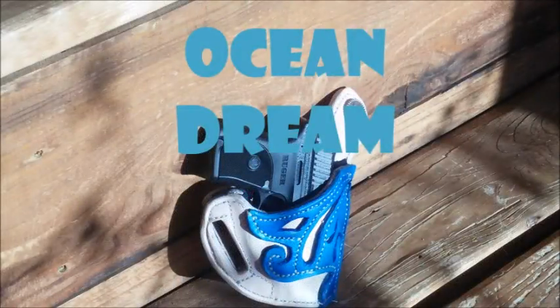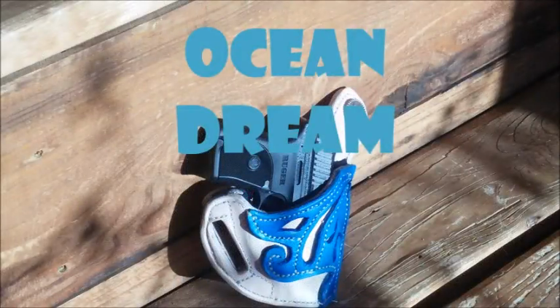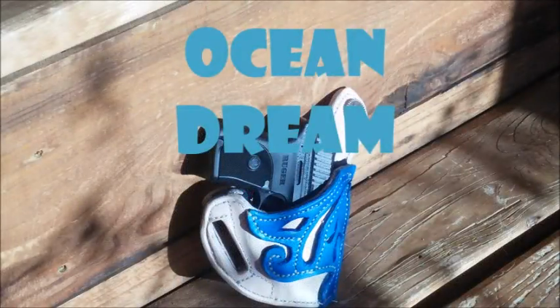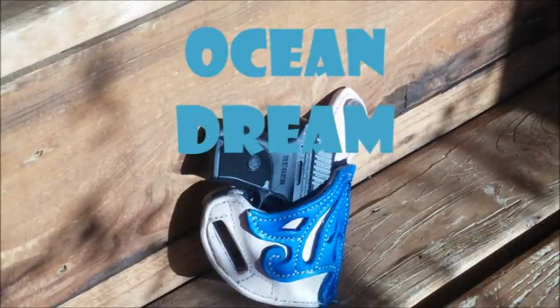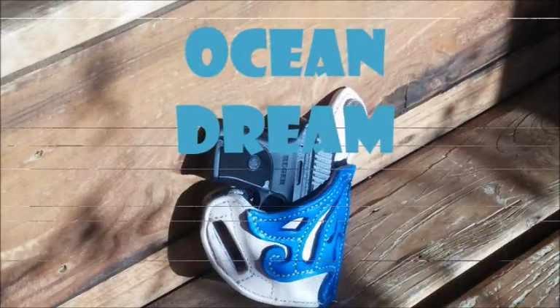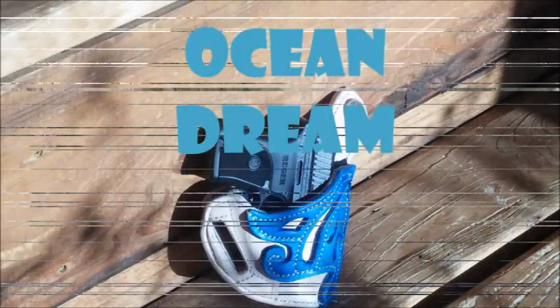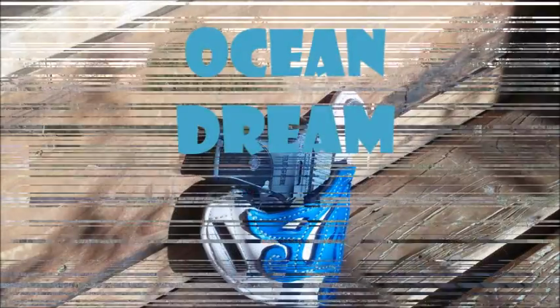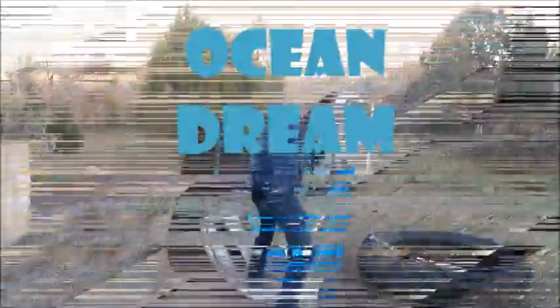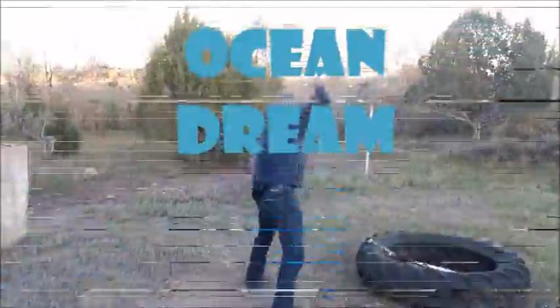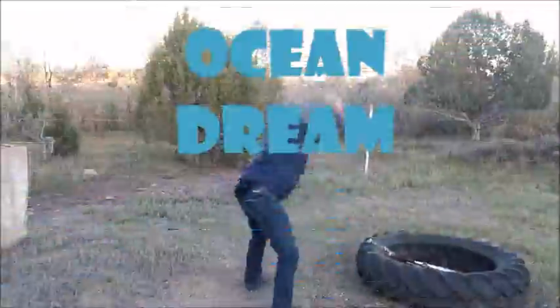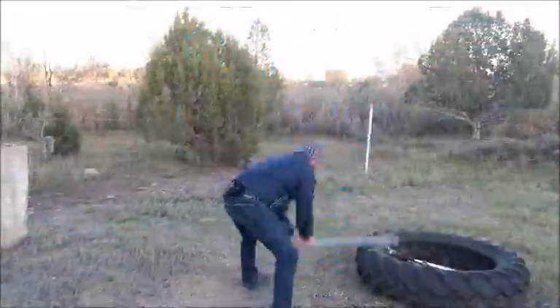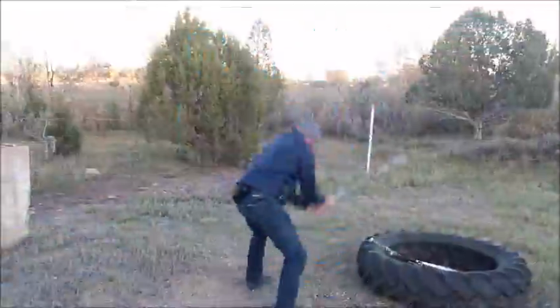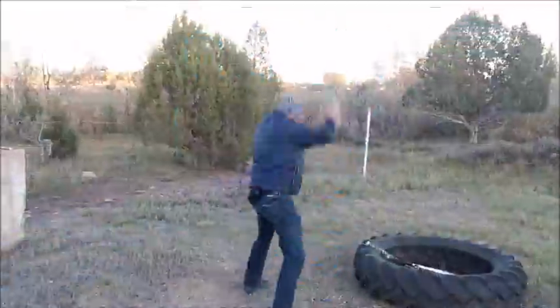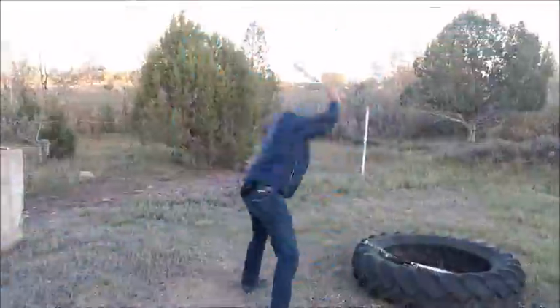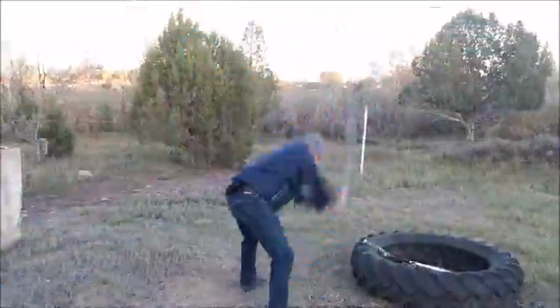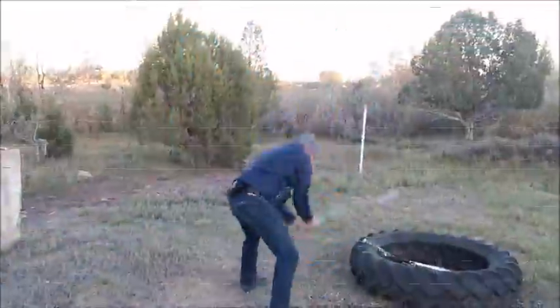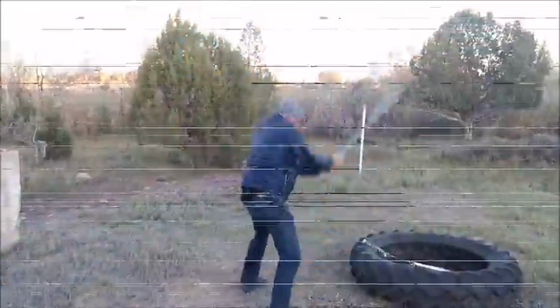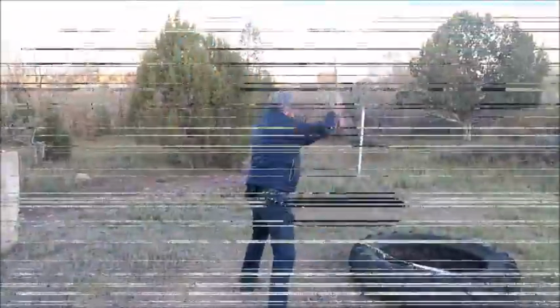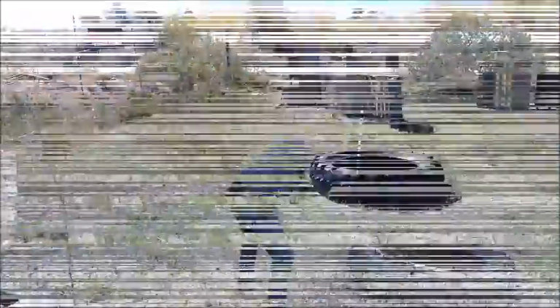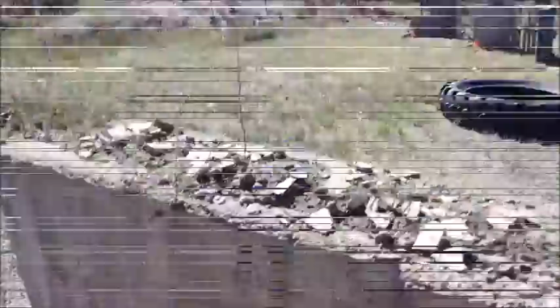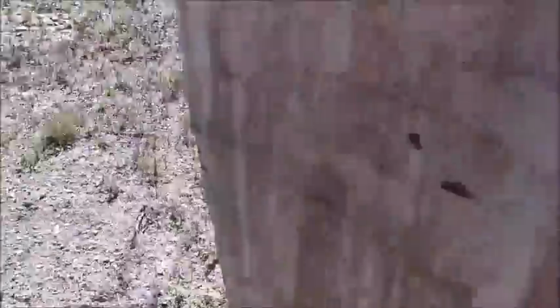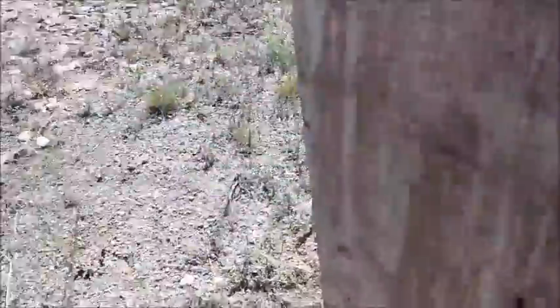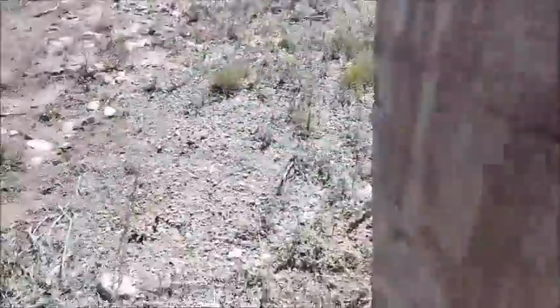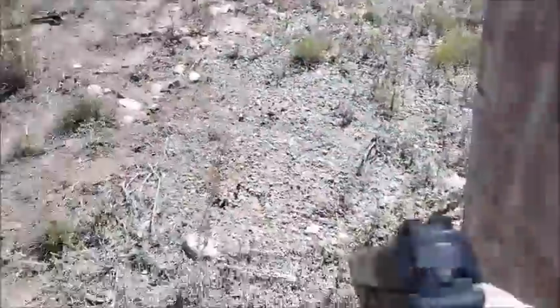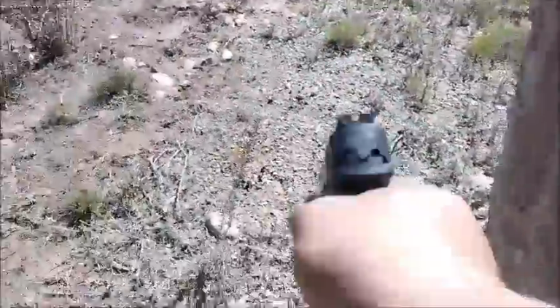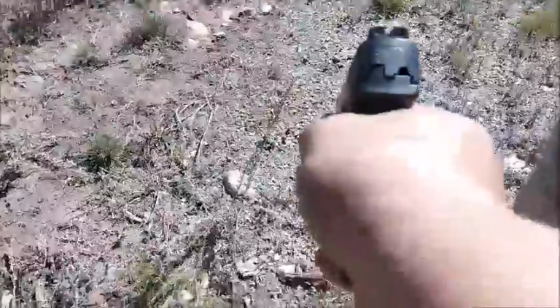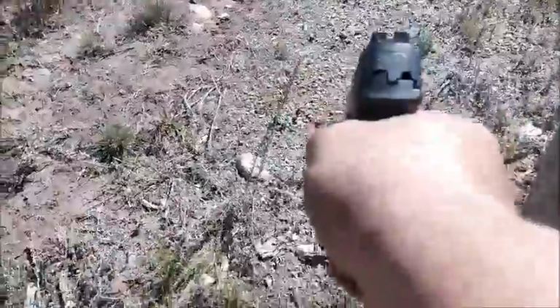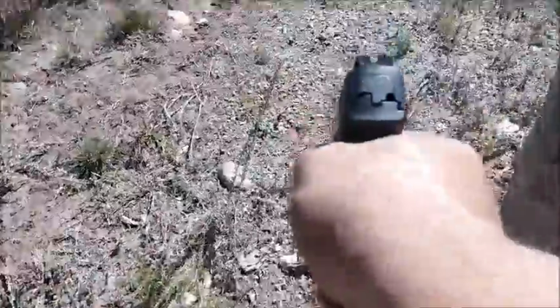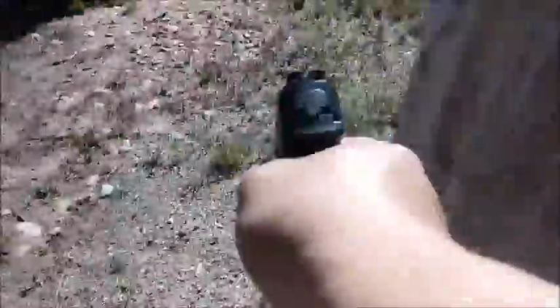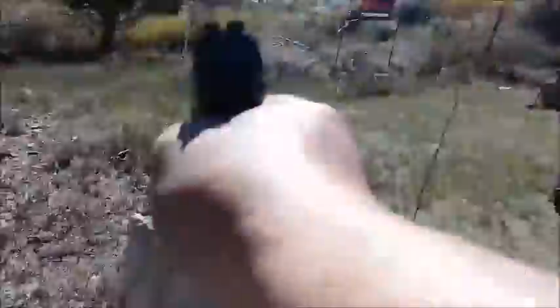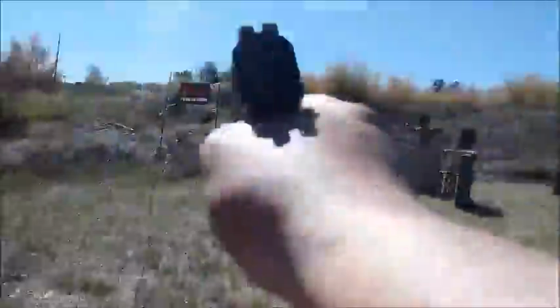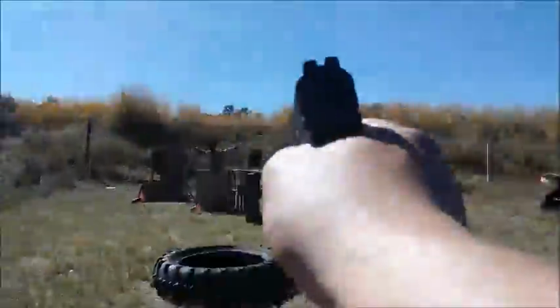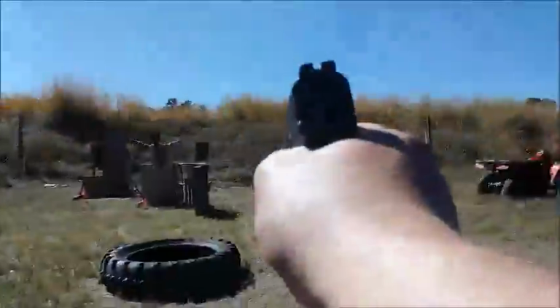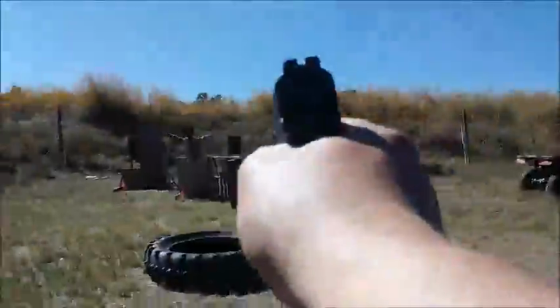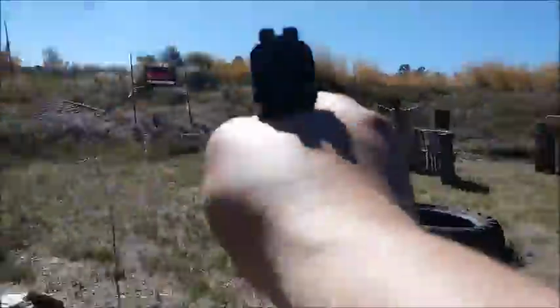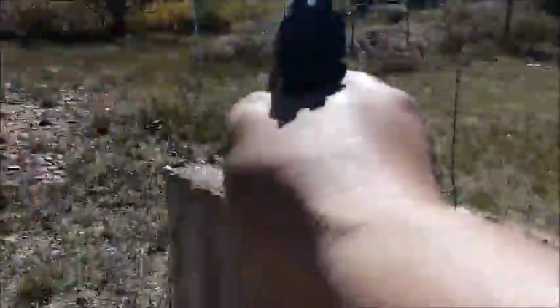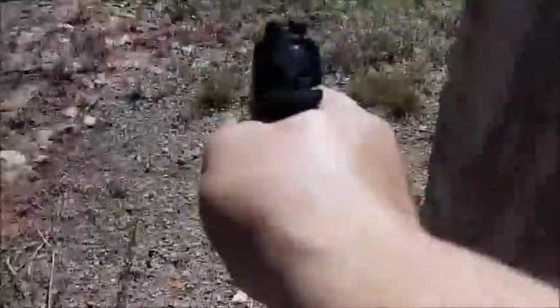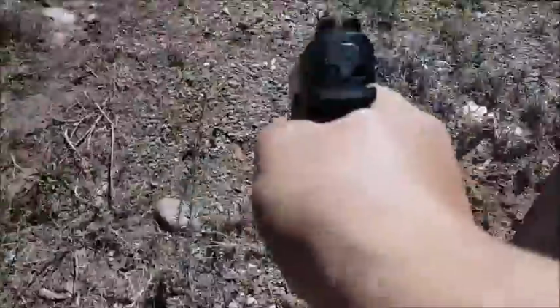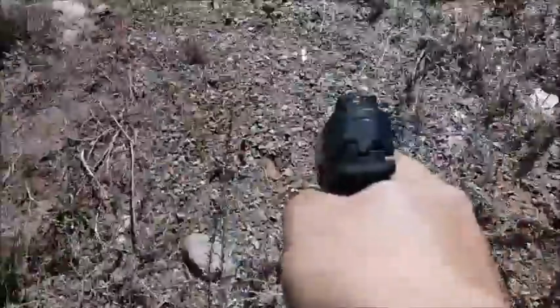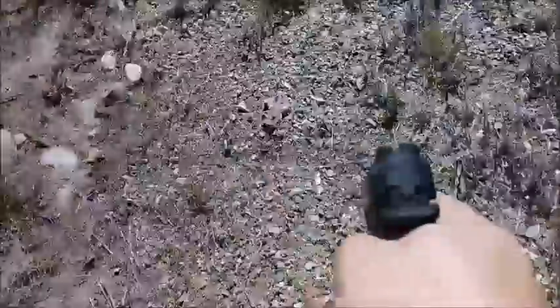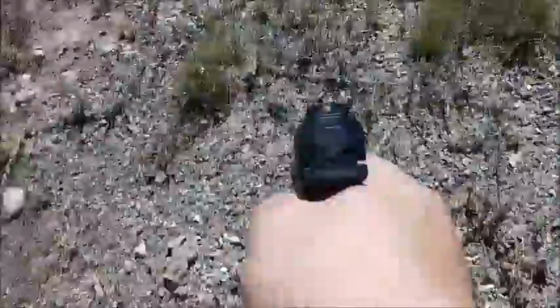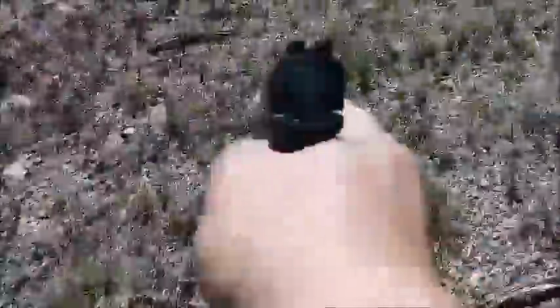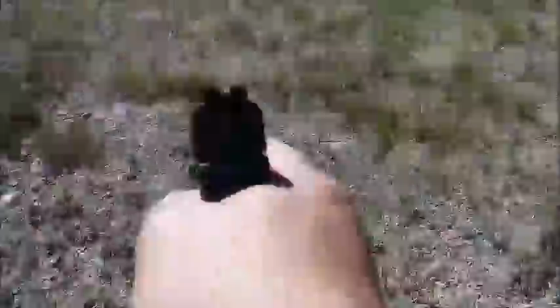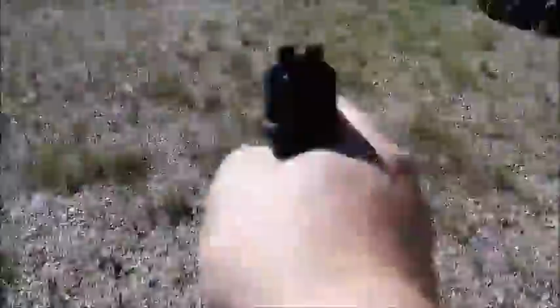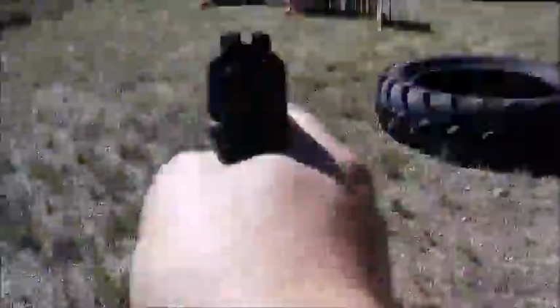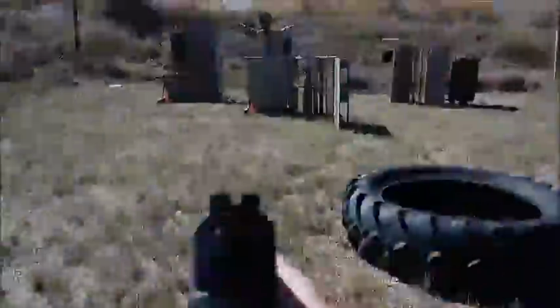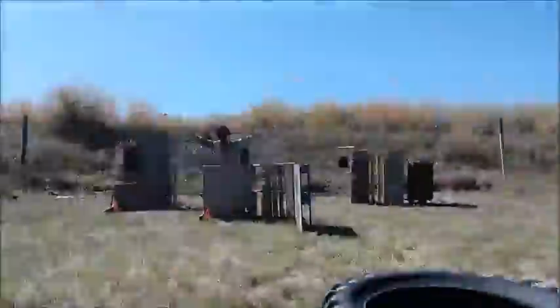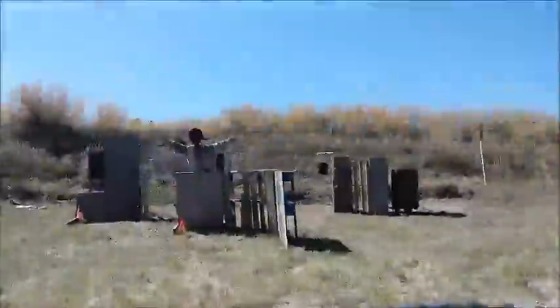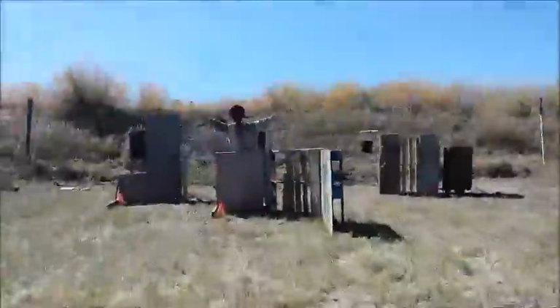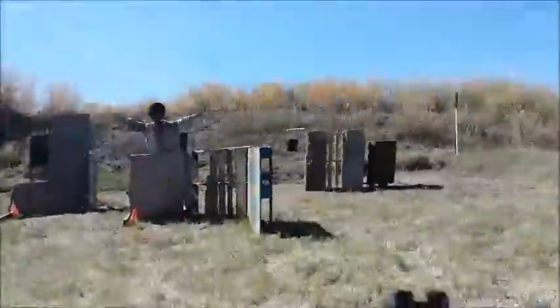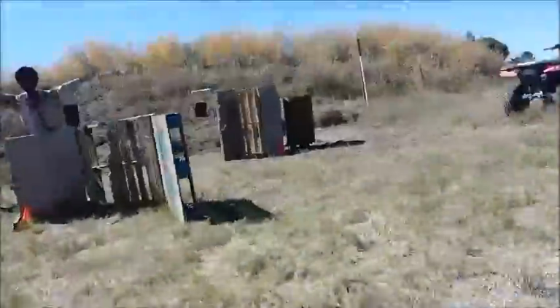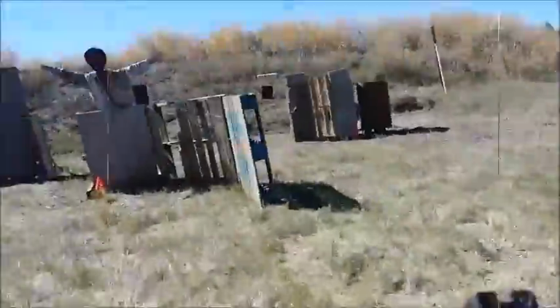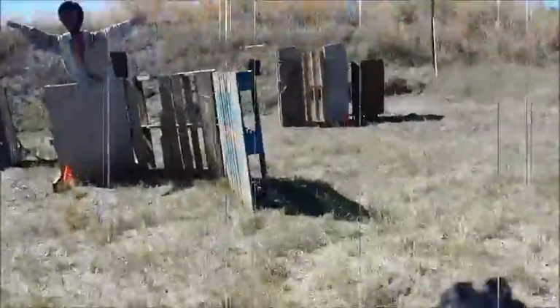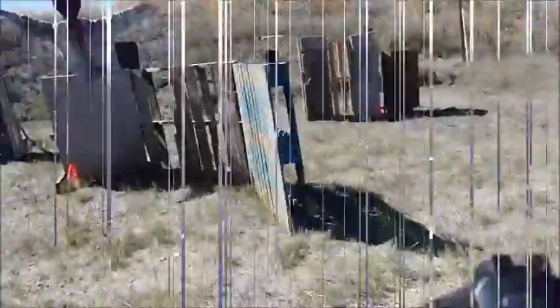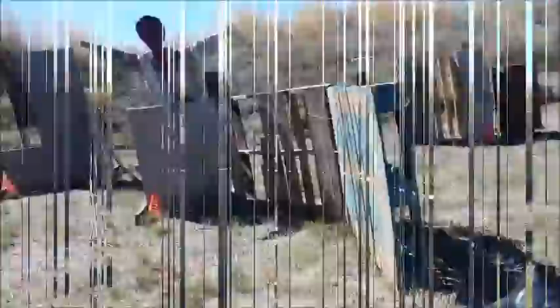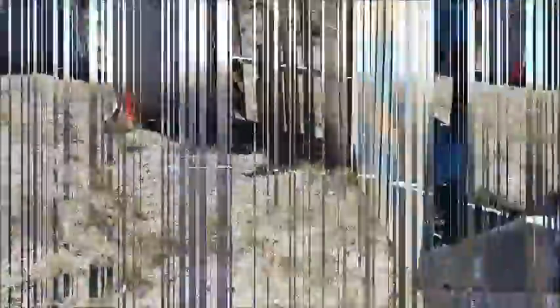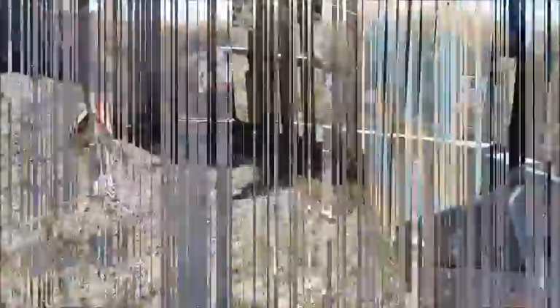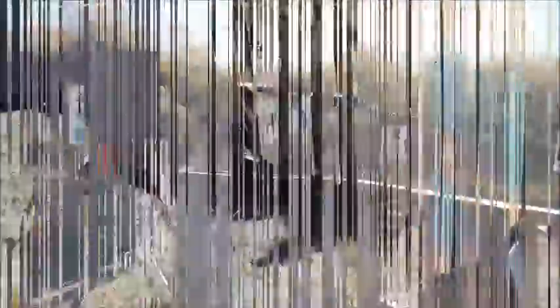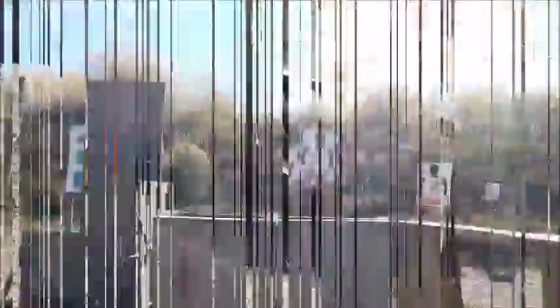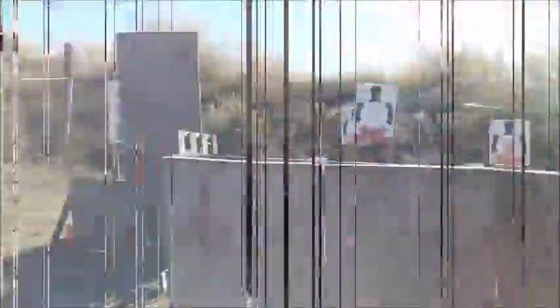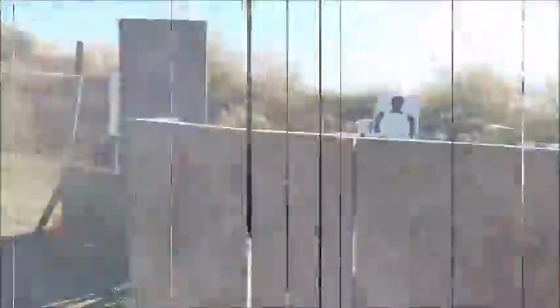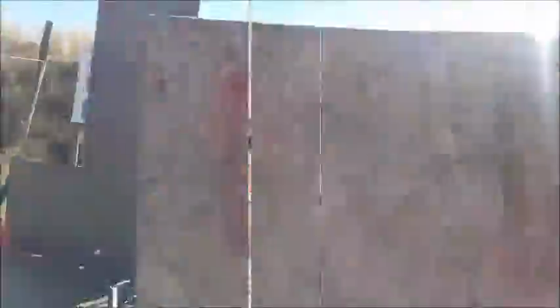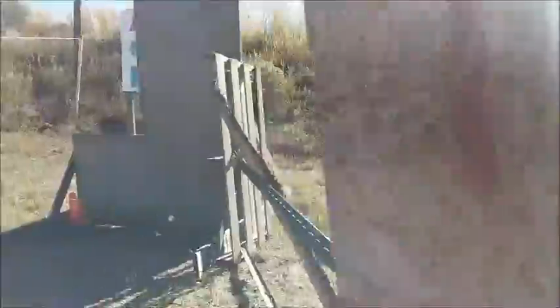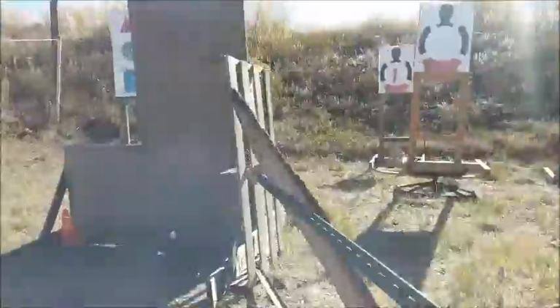The holsters are really good at retaining the guns. I've taken them to the range several times and they hold up perfectly.